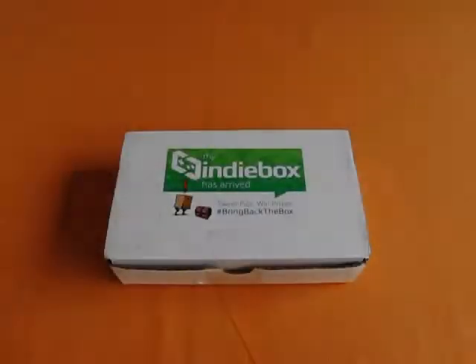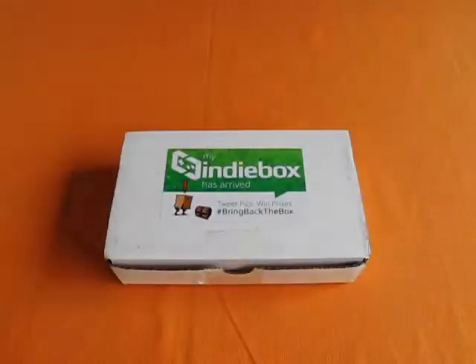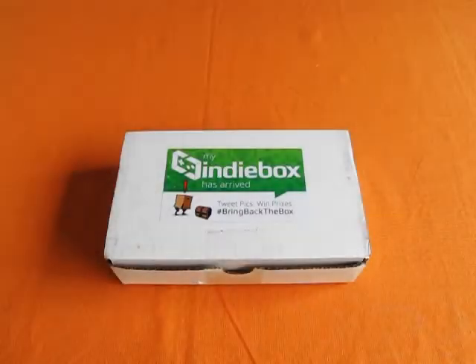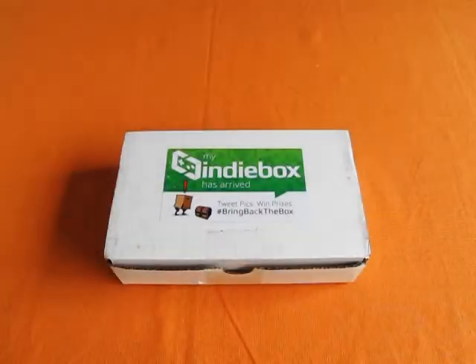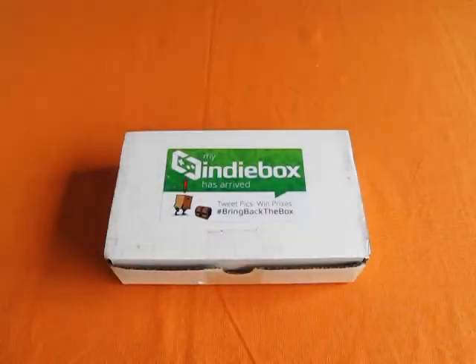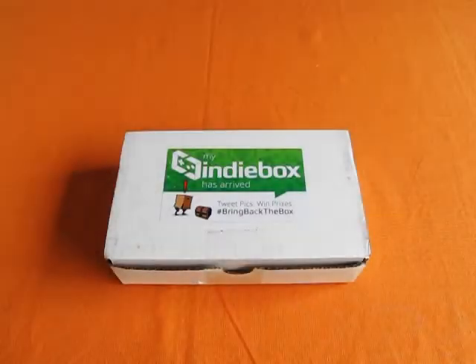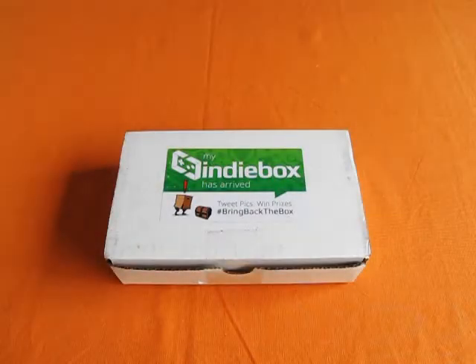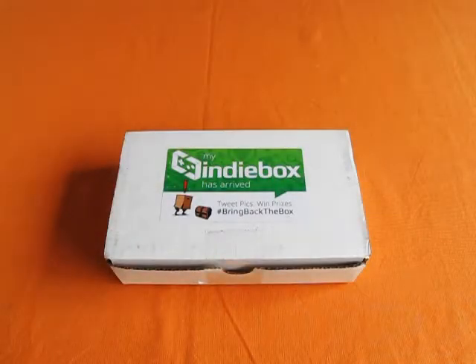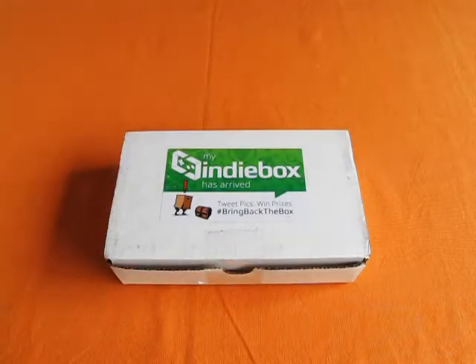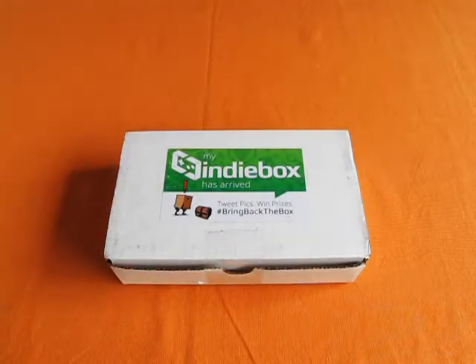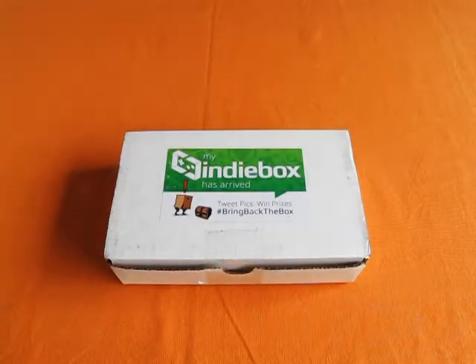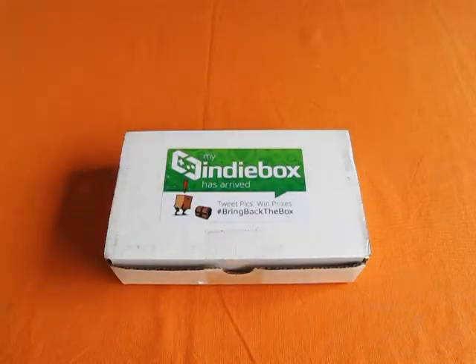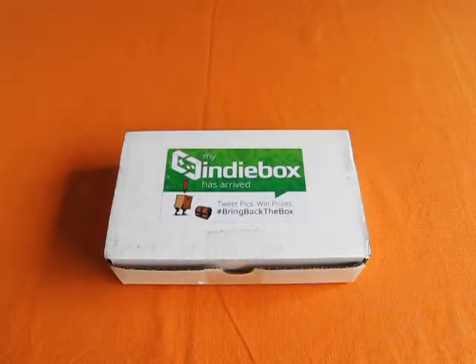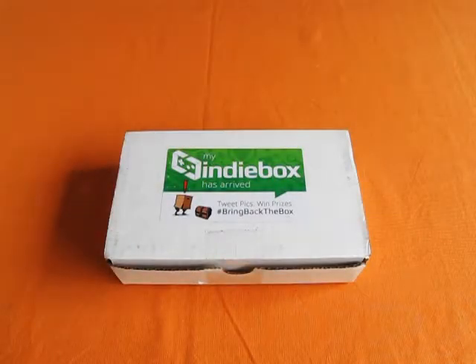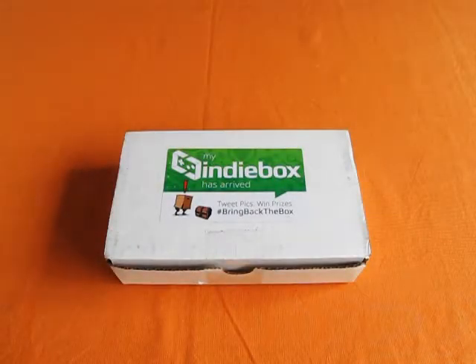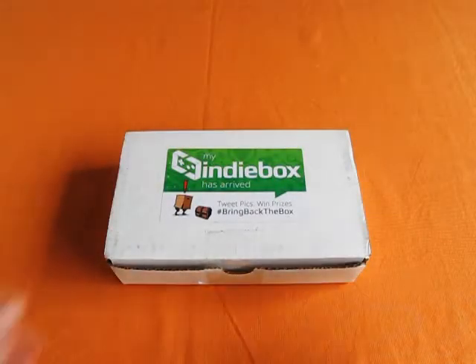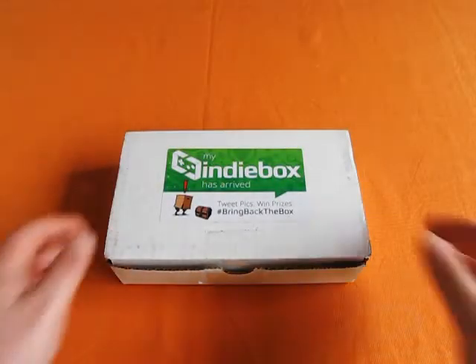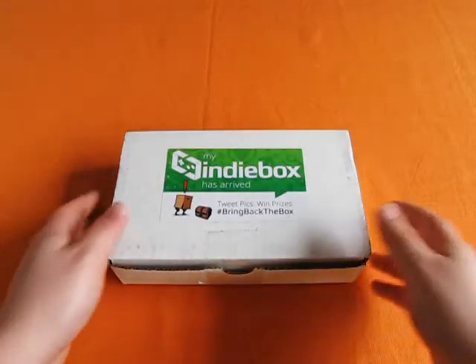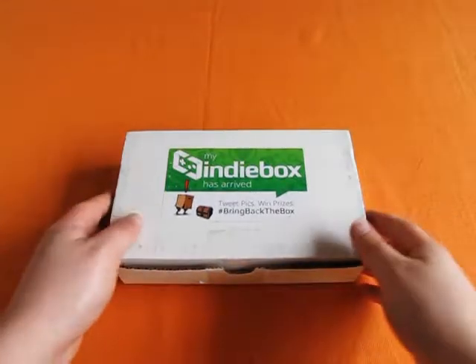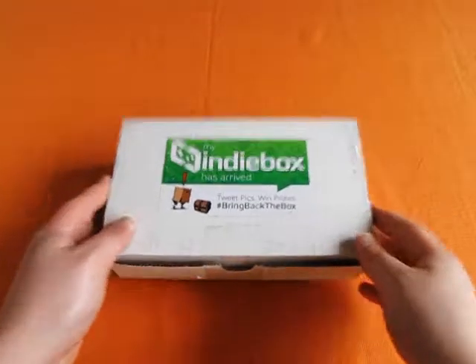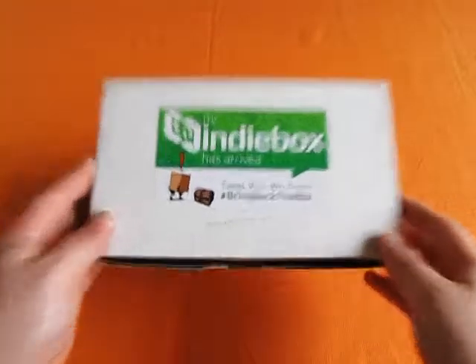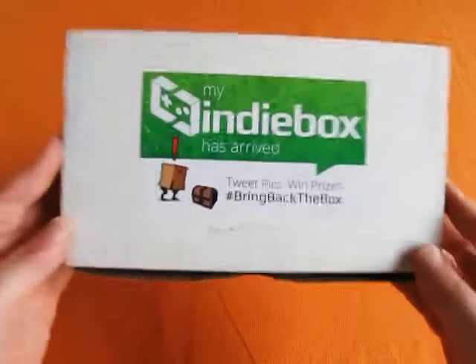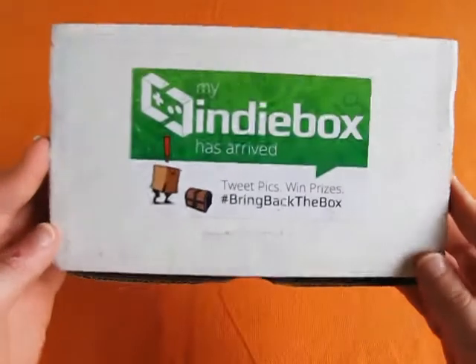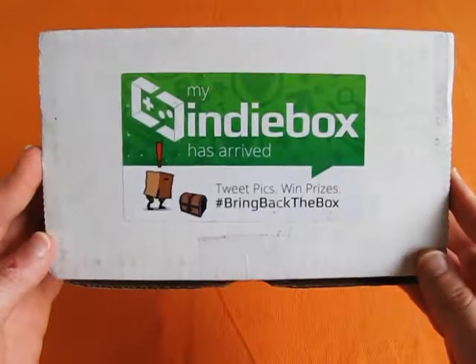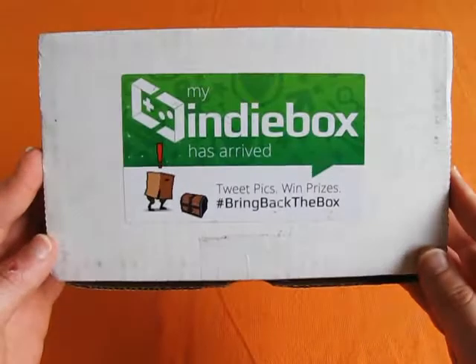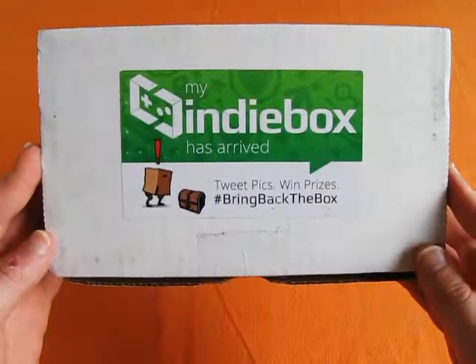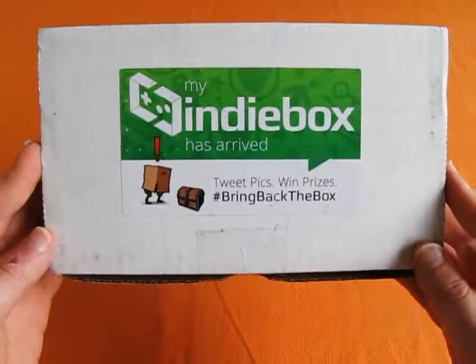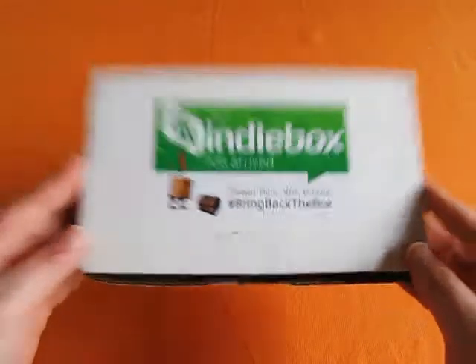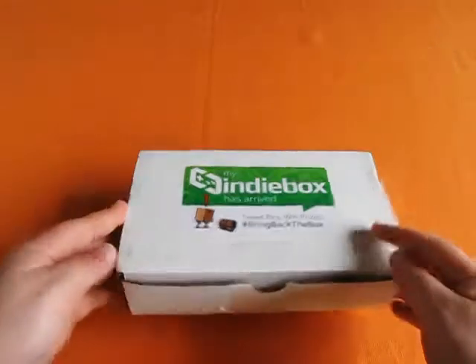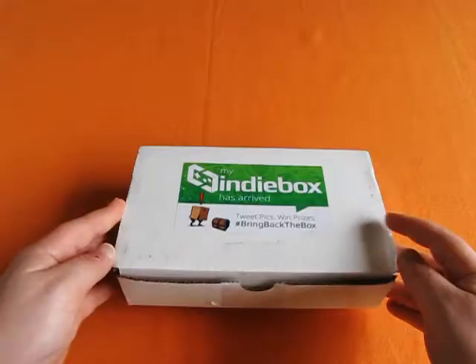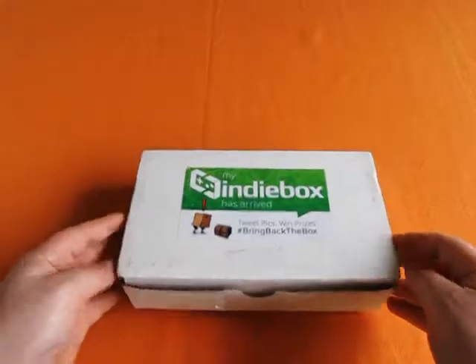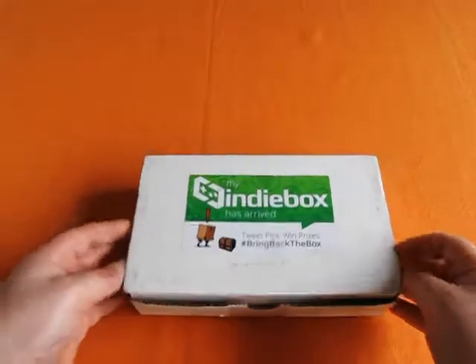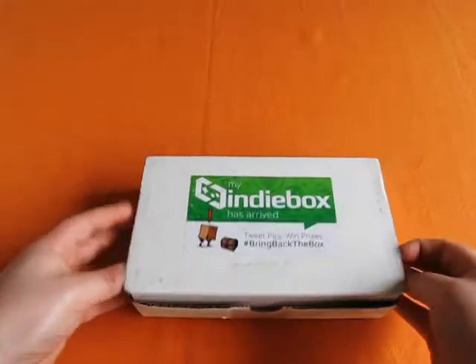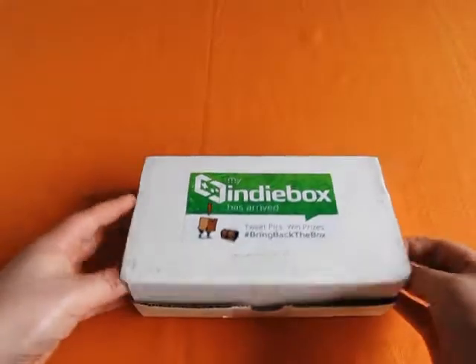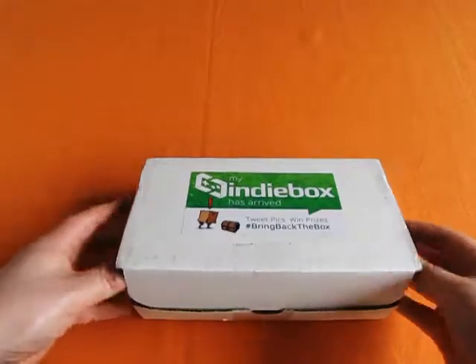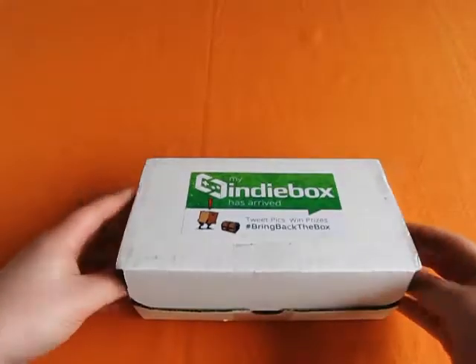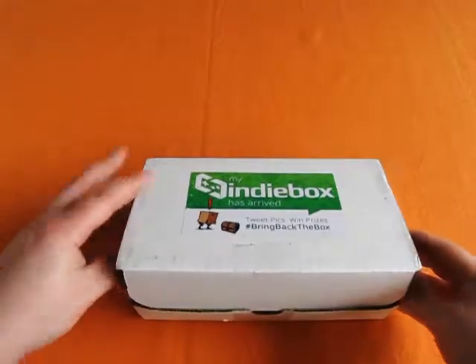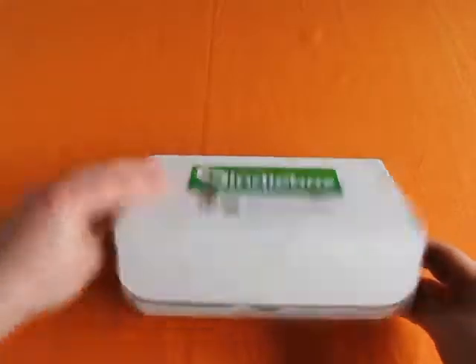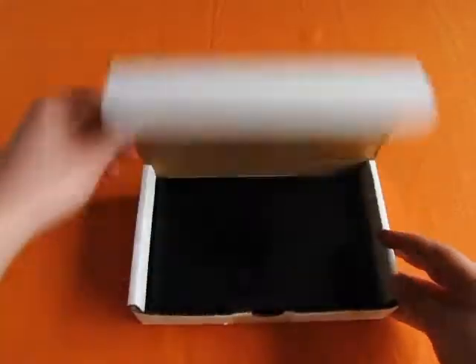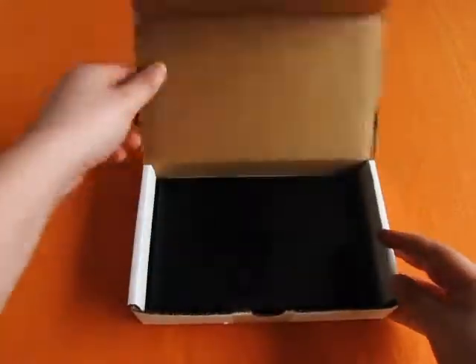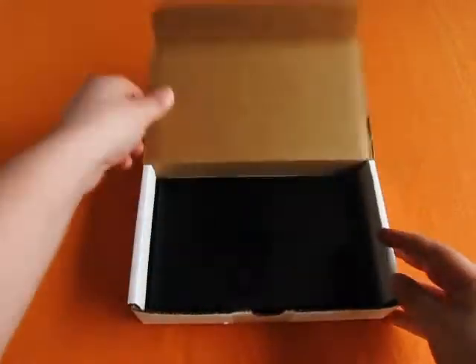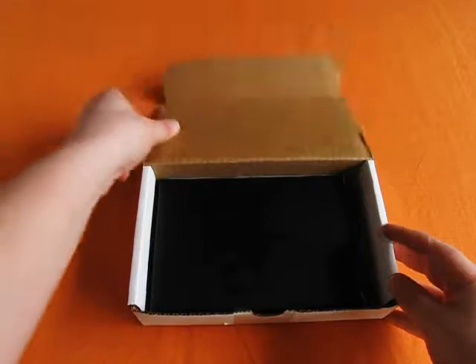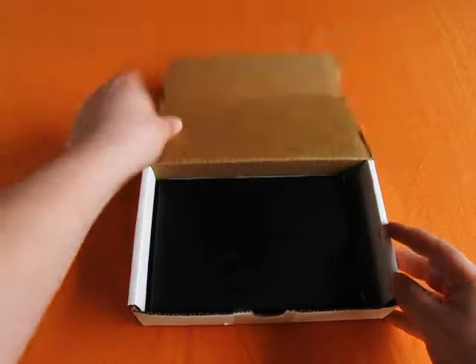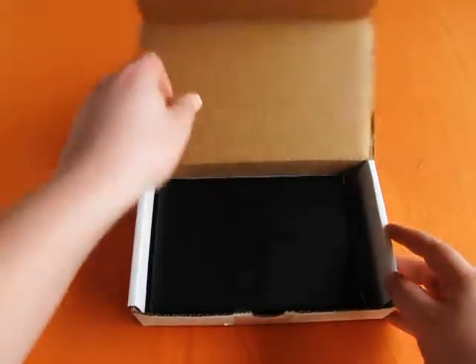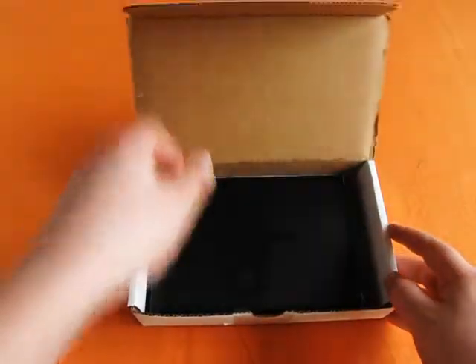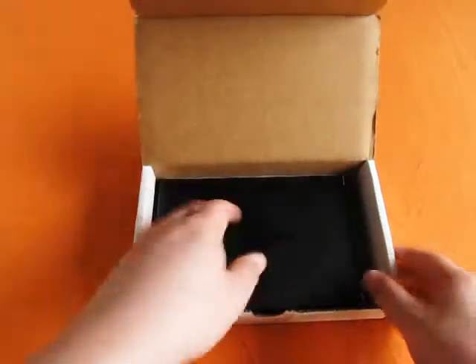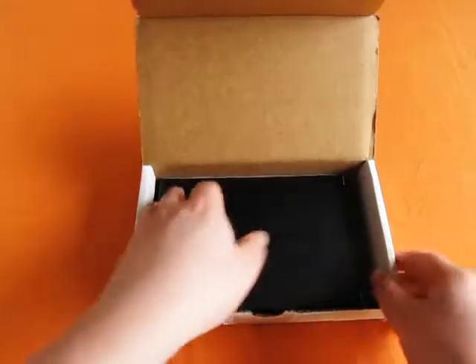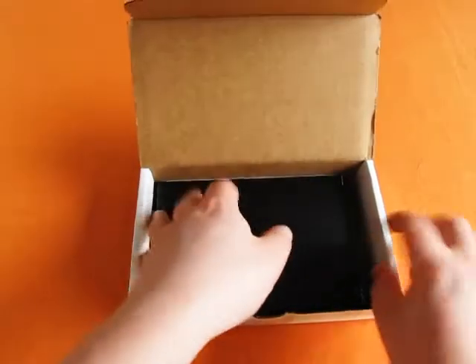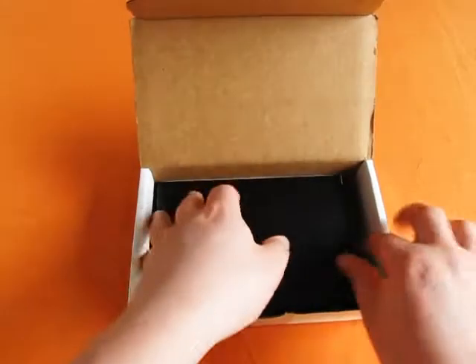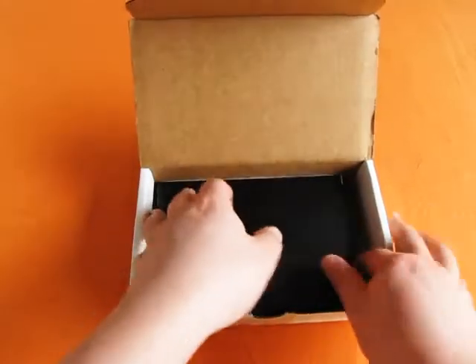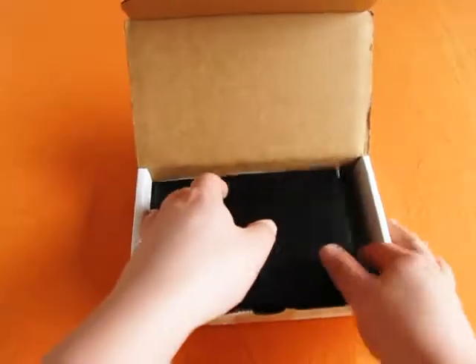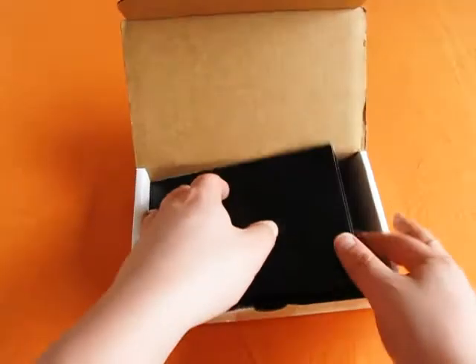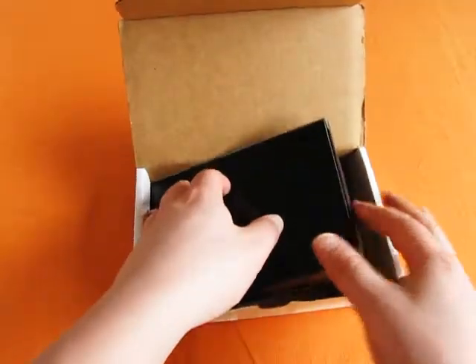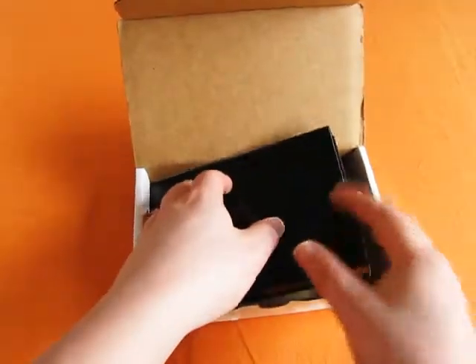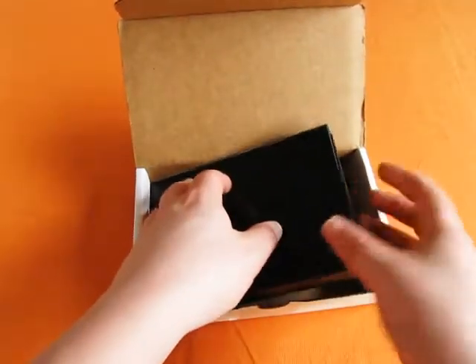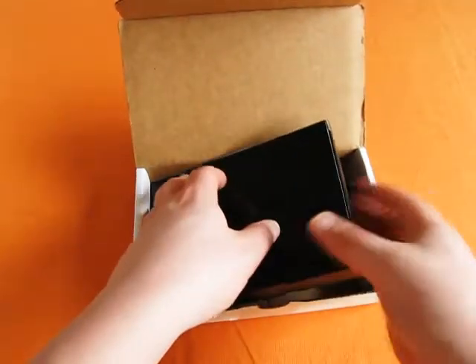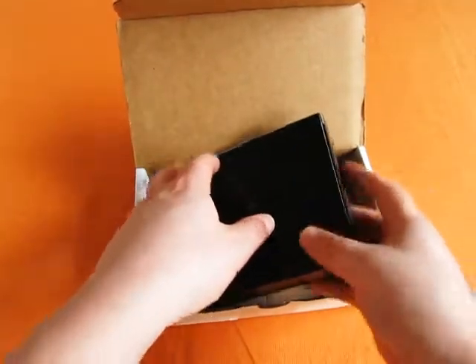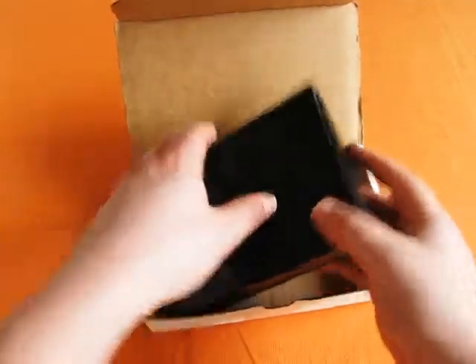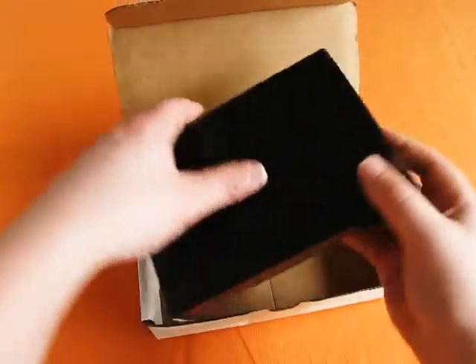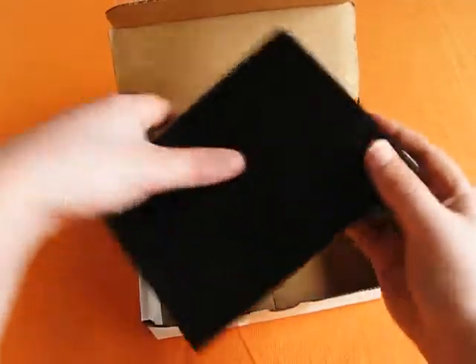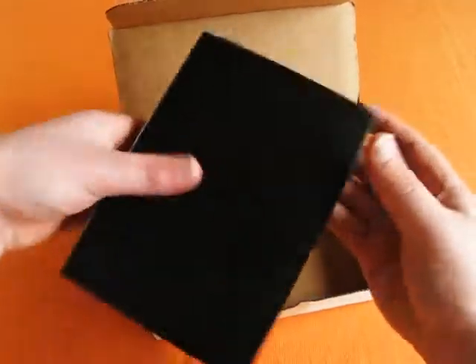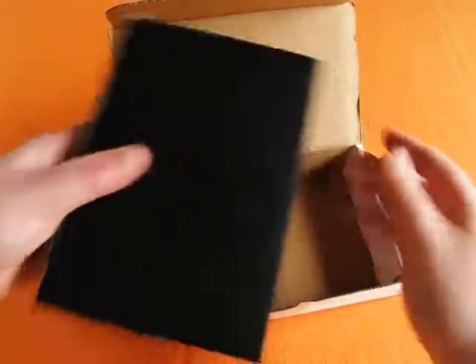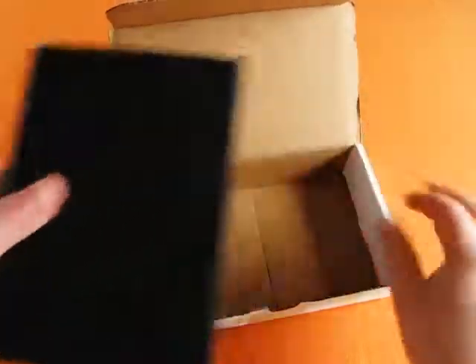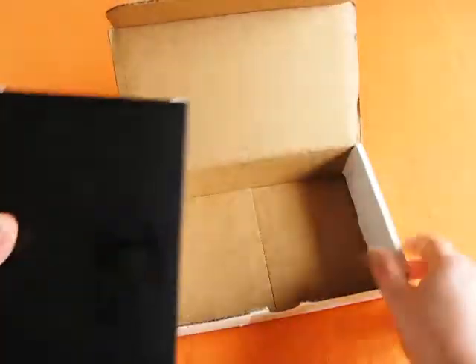Hi, my name's Cheese, and today I have the pleasure of opening up the limited edition box set of Brutal Legend from the Indie Box.